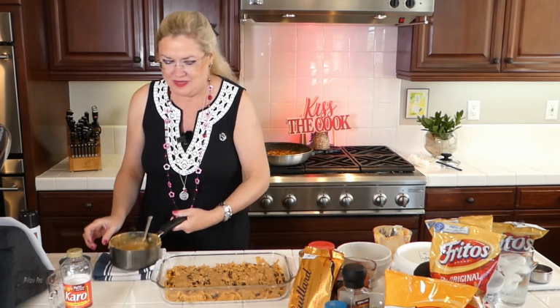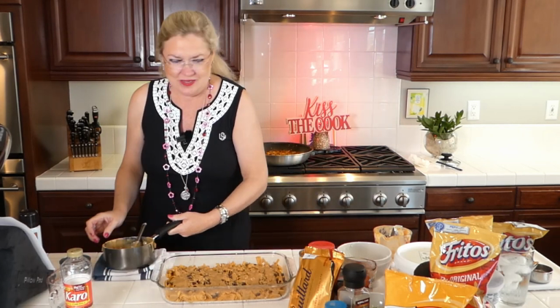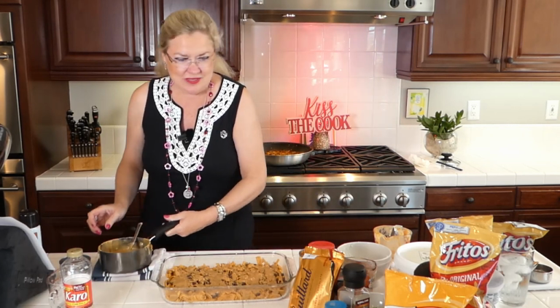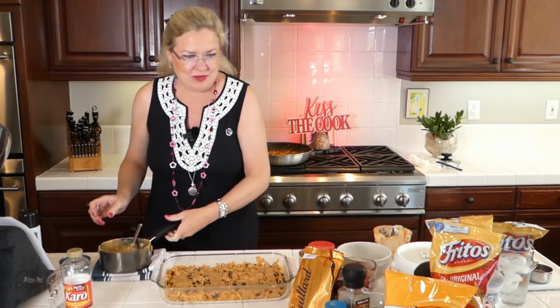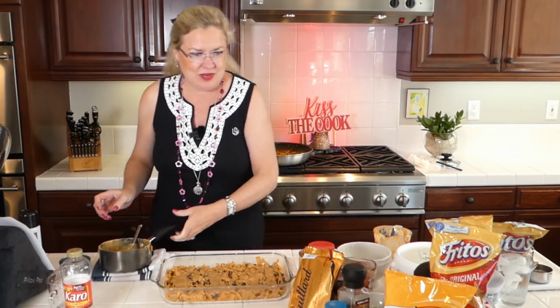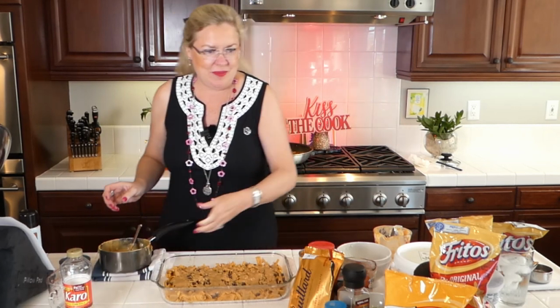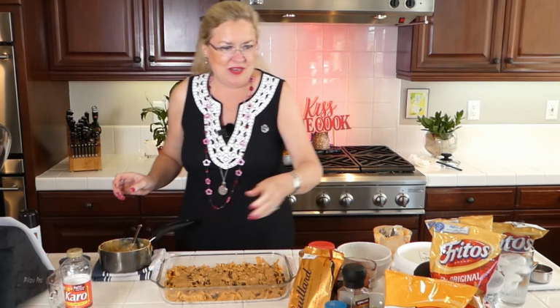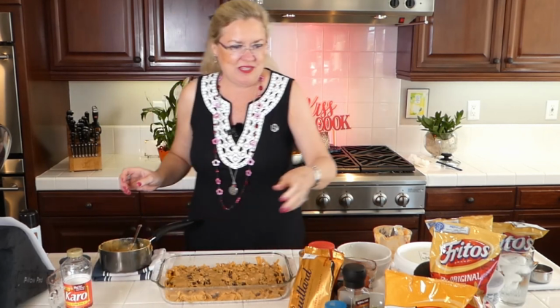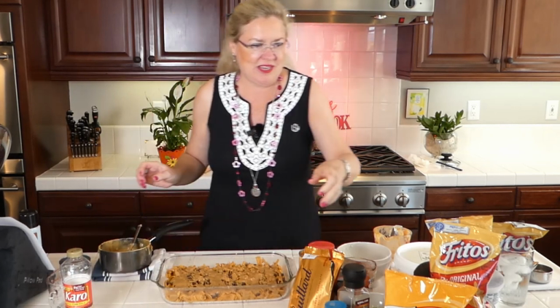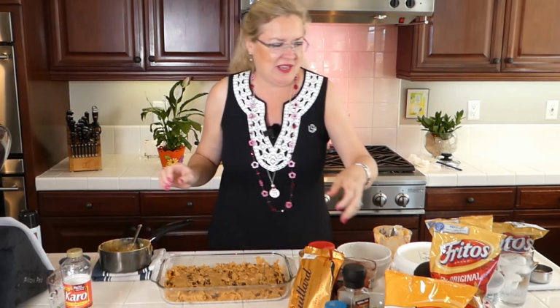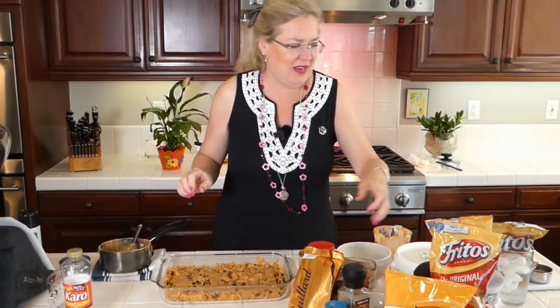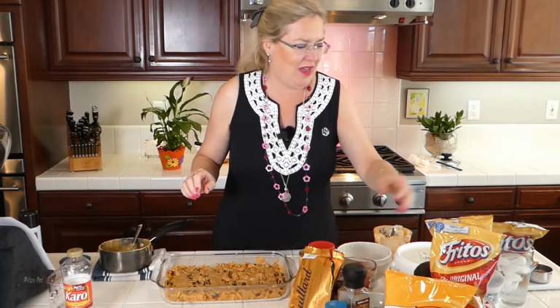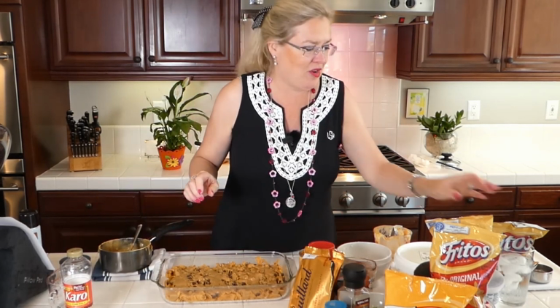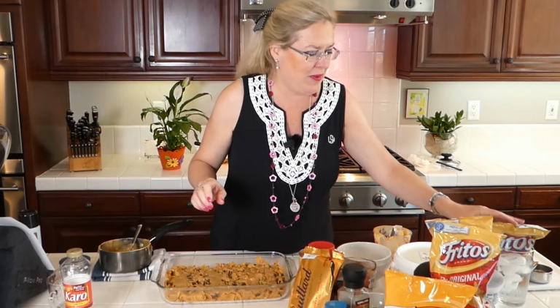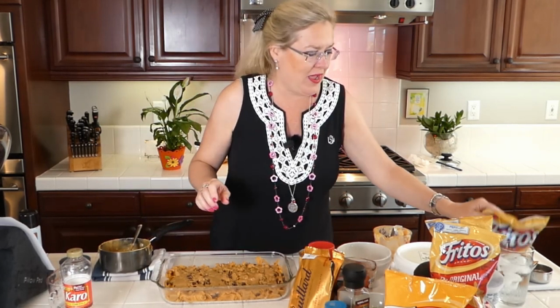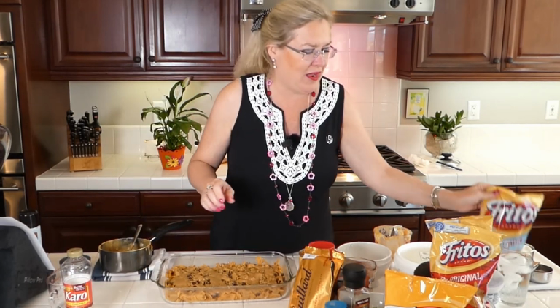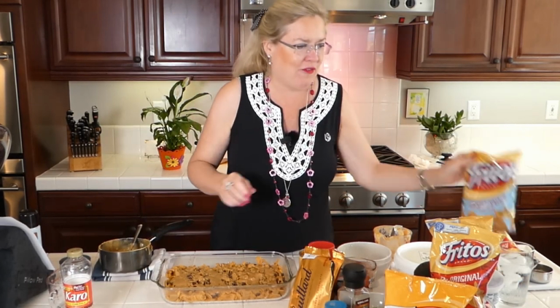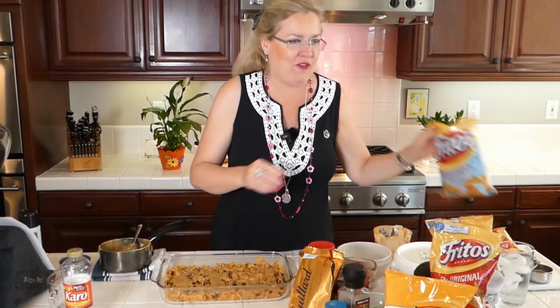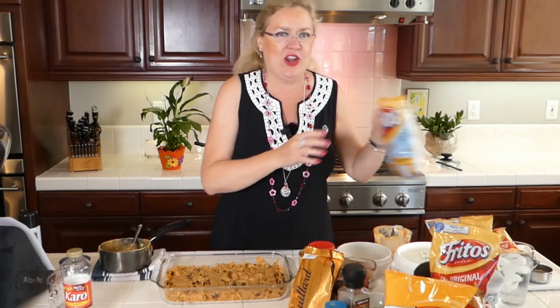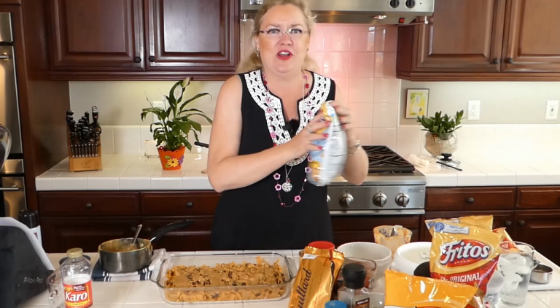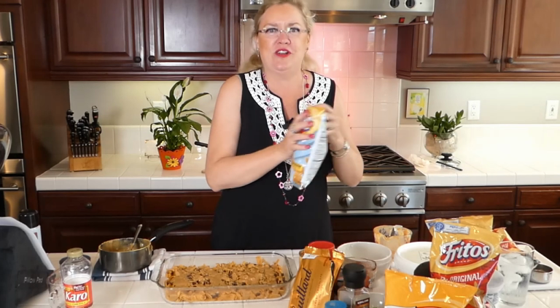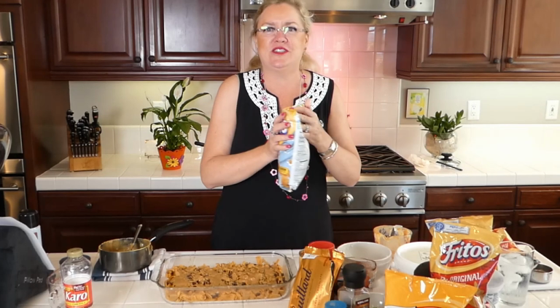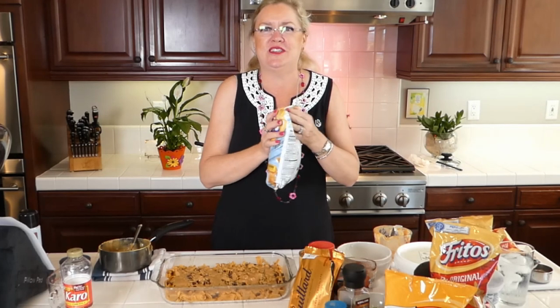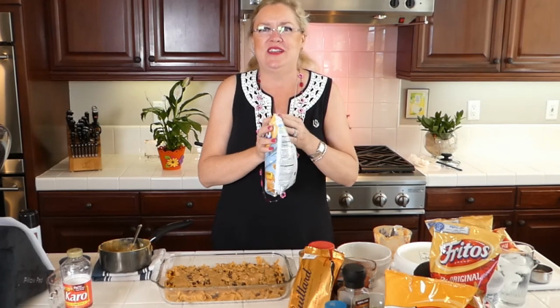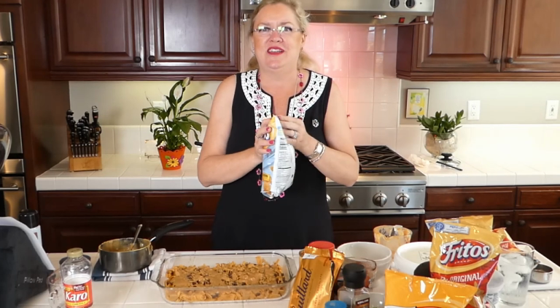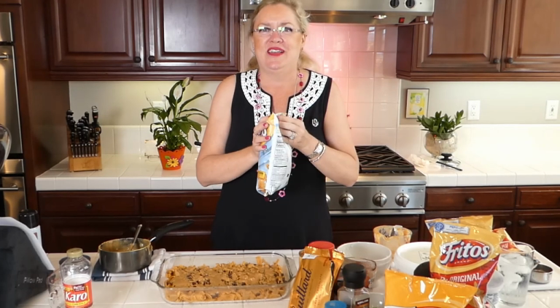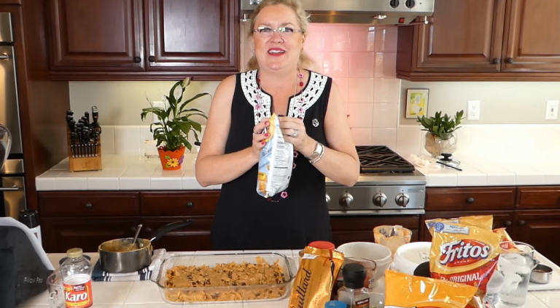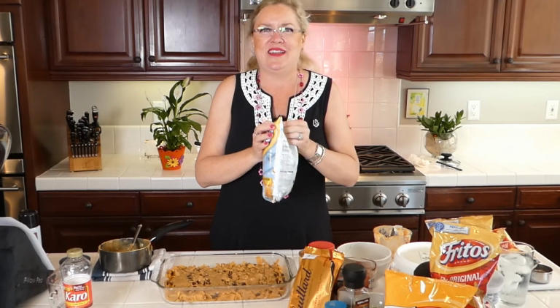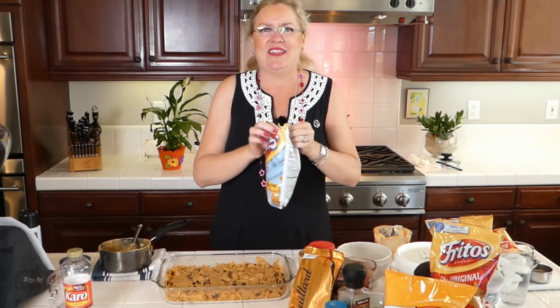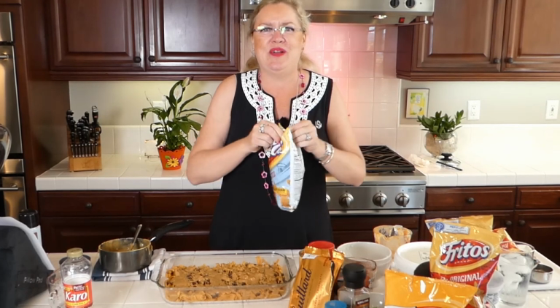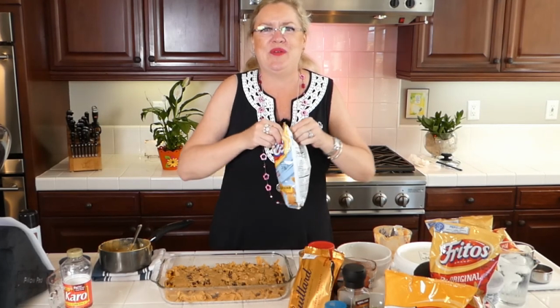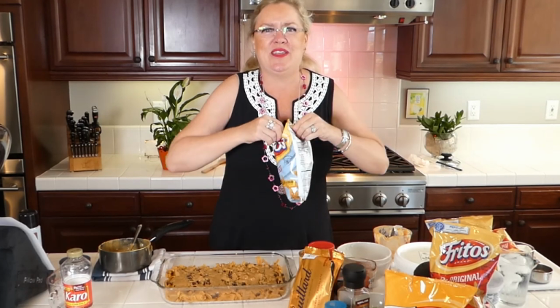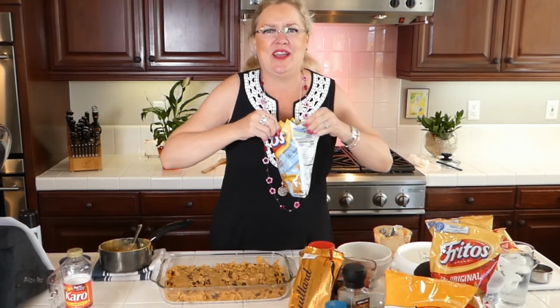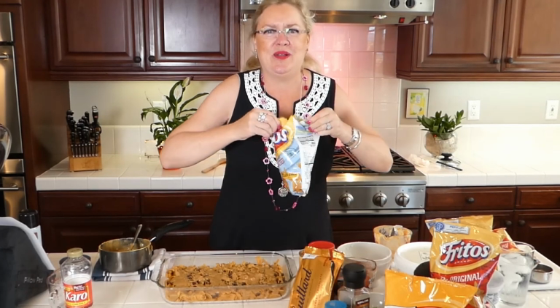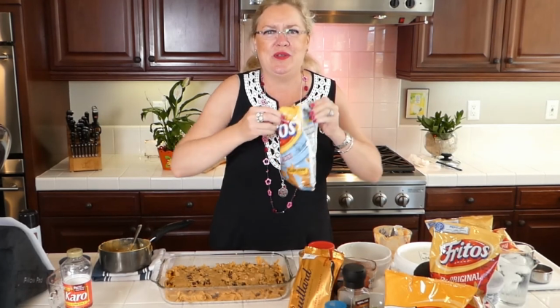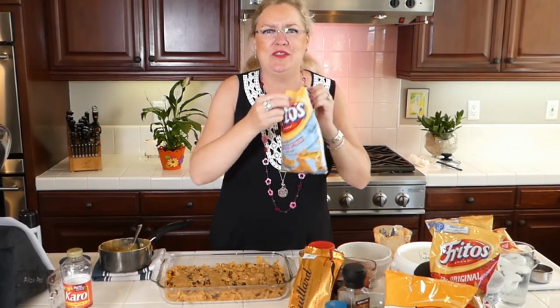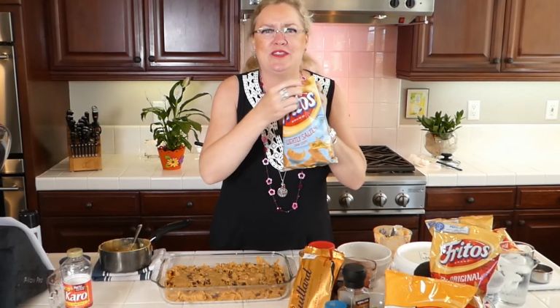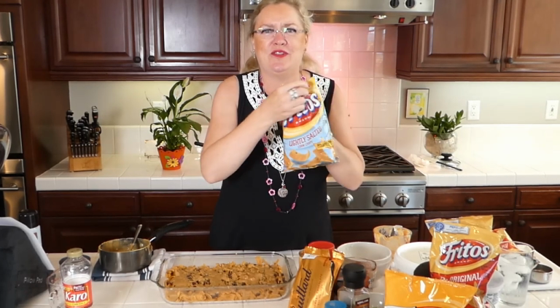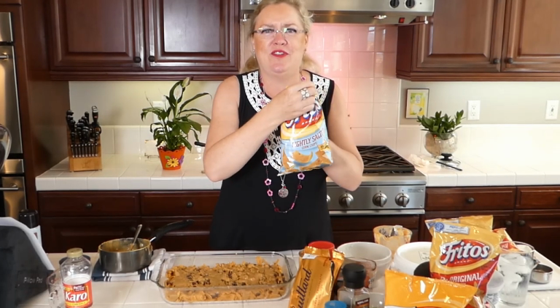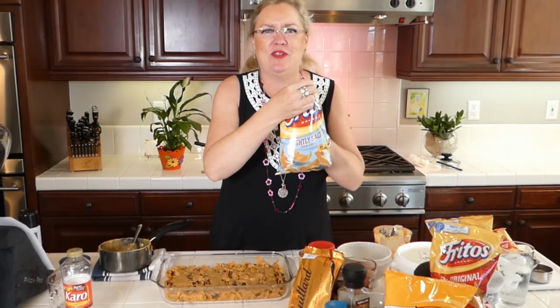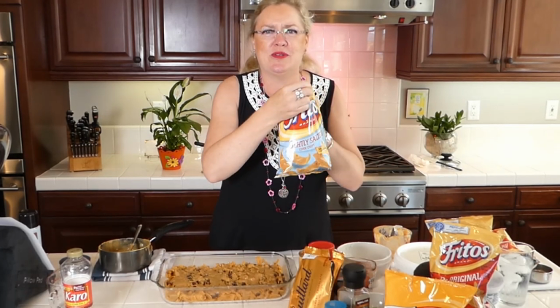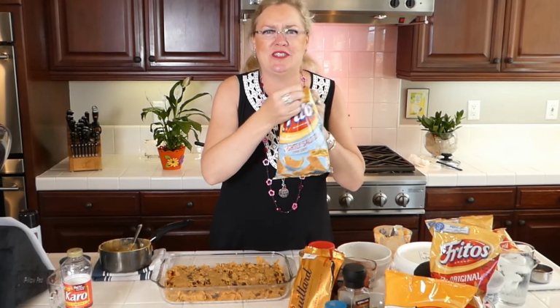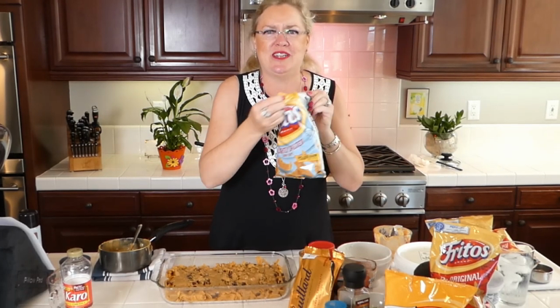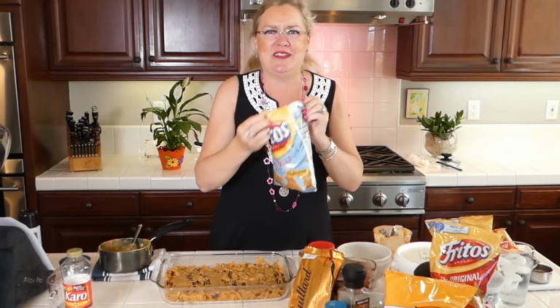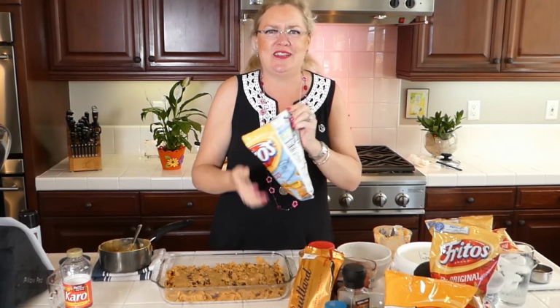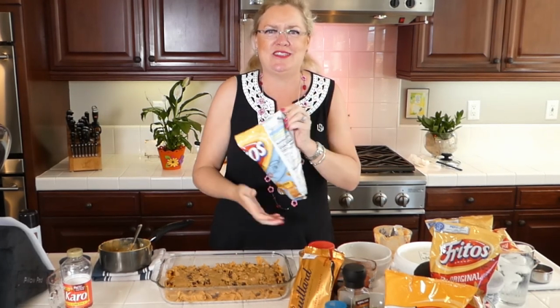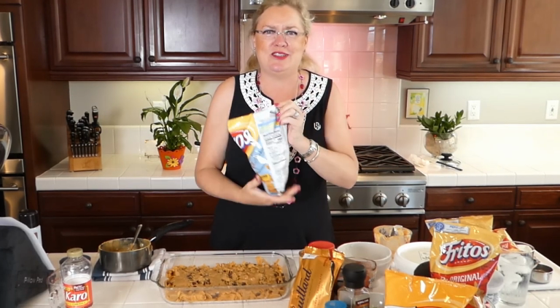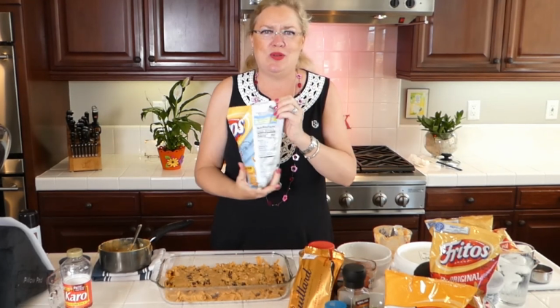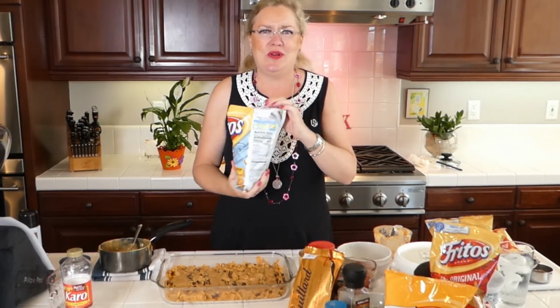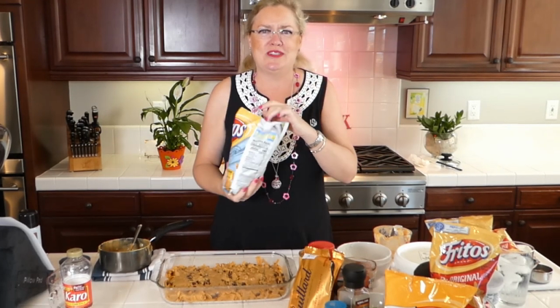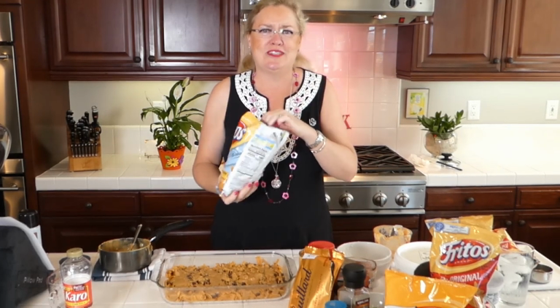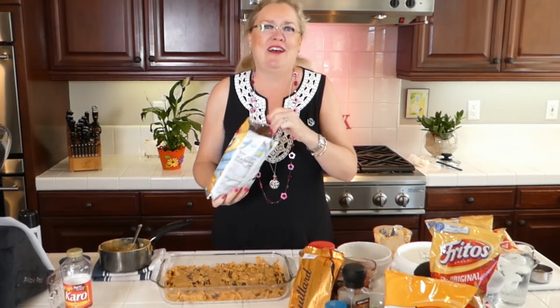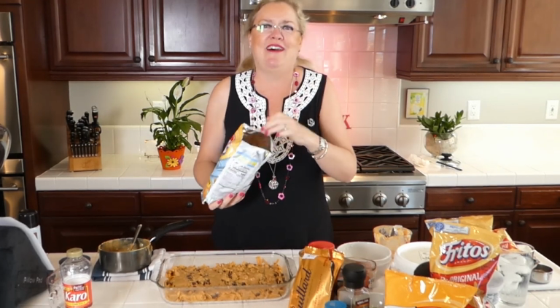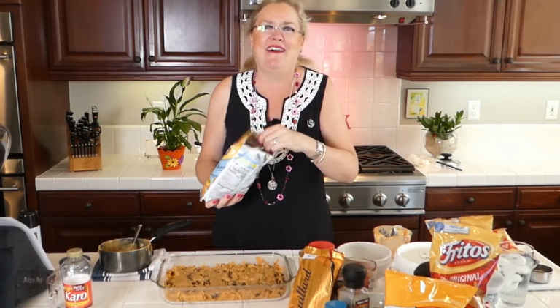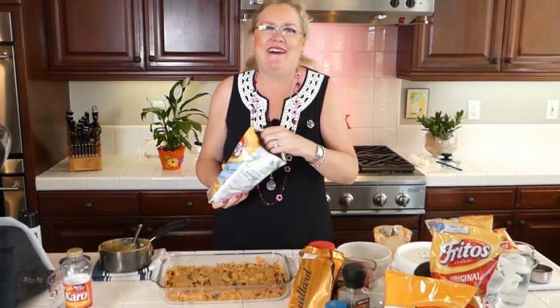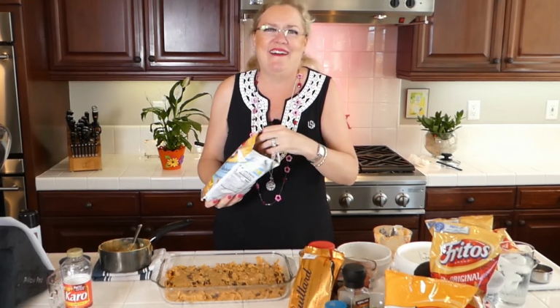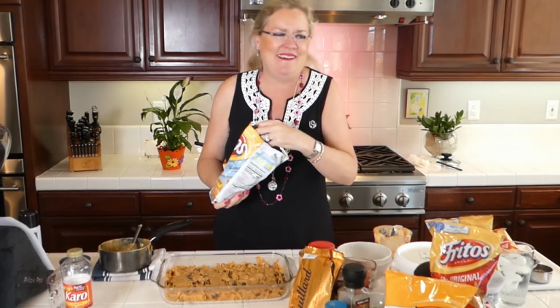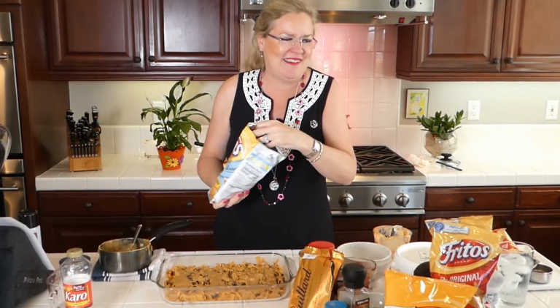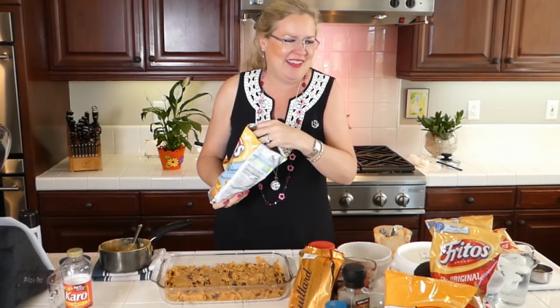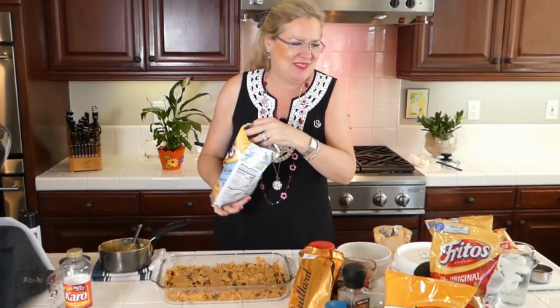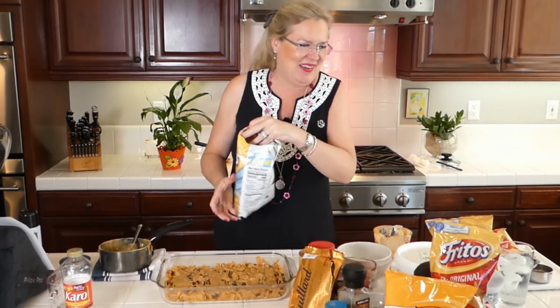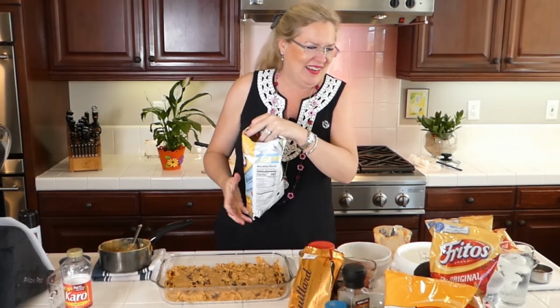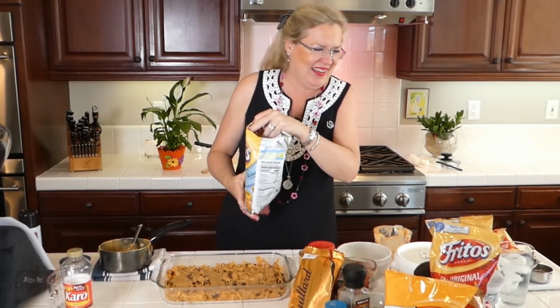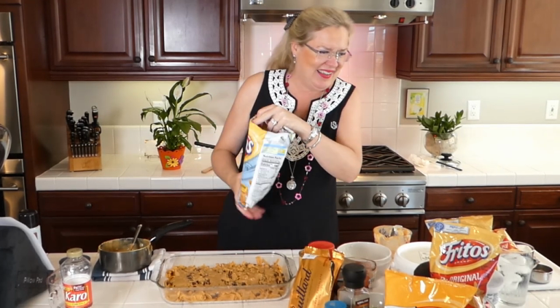Now I have about half of our syrup on our Fritos and our cup of chocolate chips. So now I'm going to take another bag of Fritos — and I thought, what the heck, we'll use the 50% less salt ones.